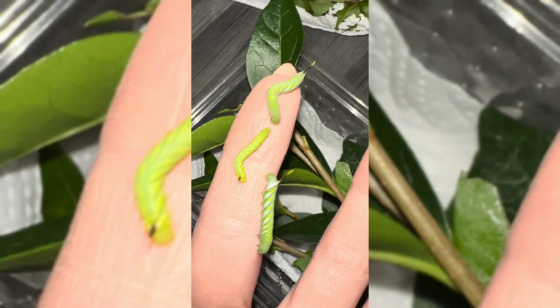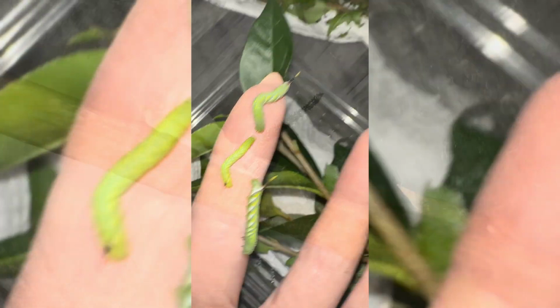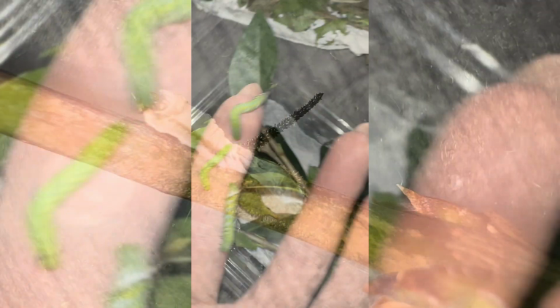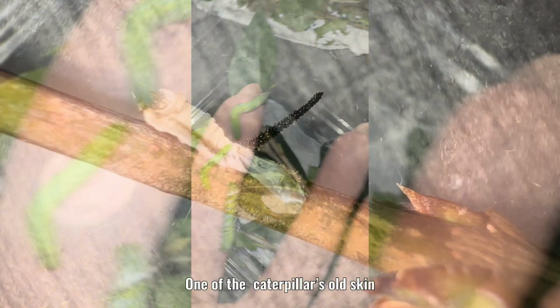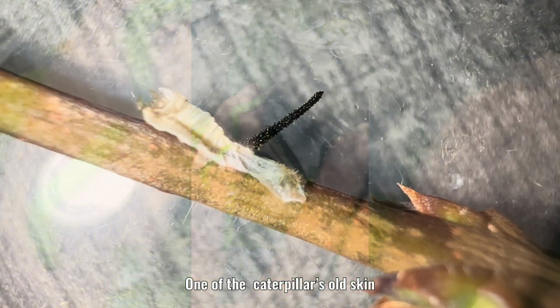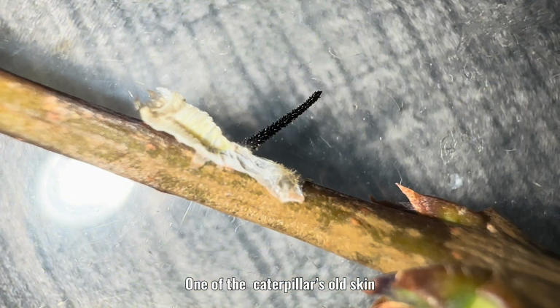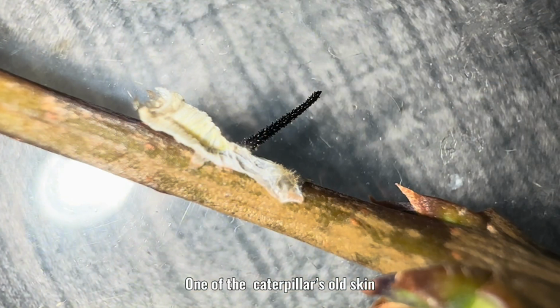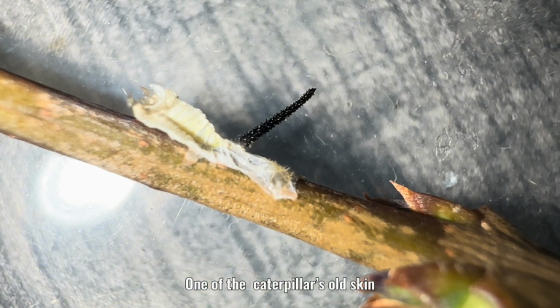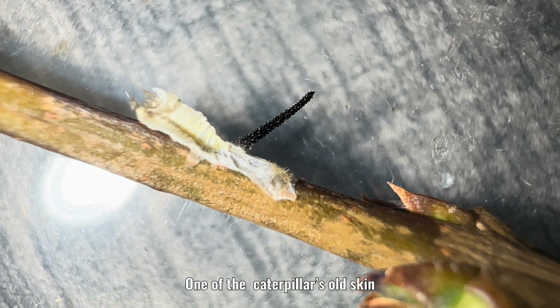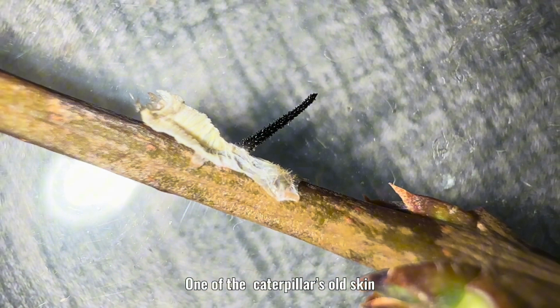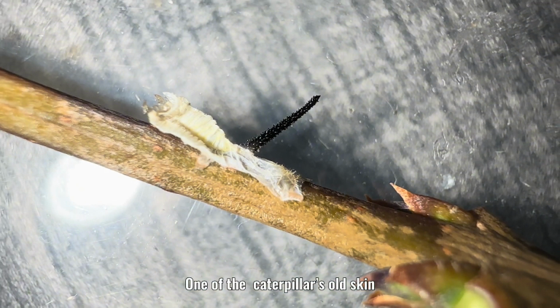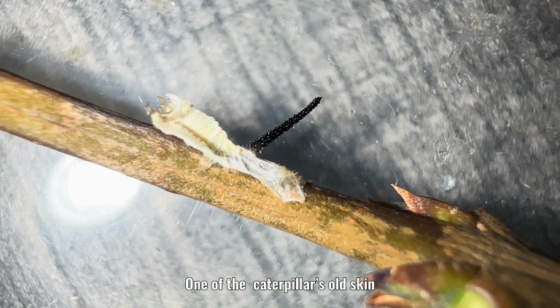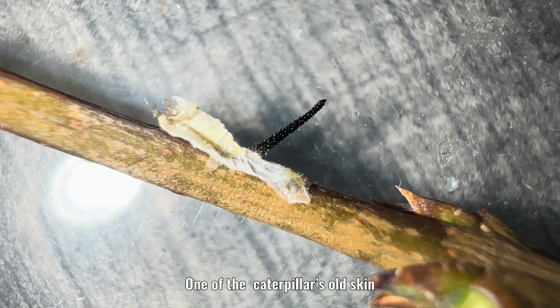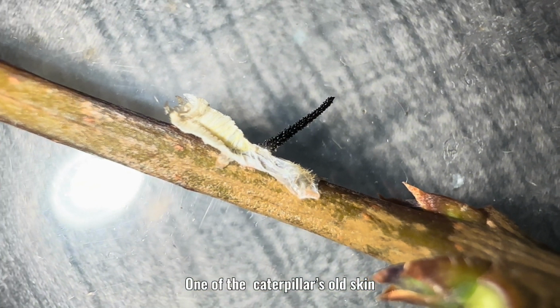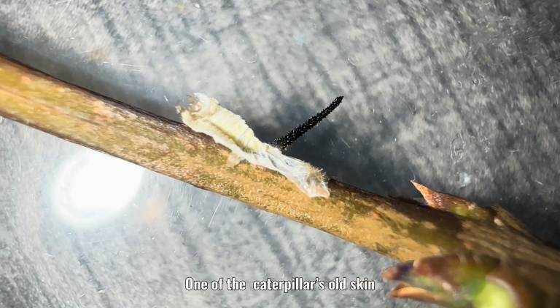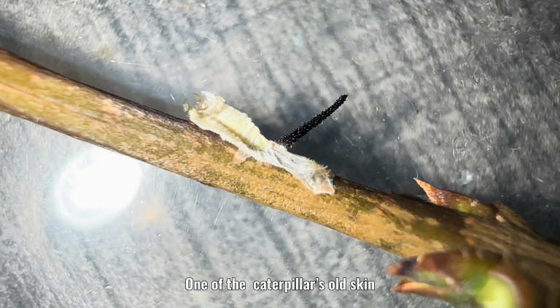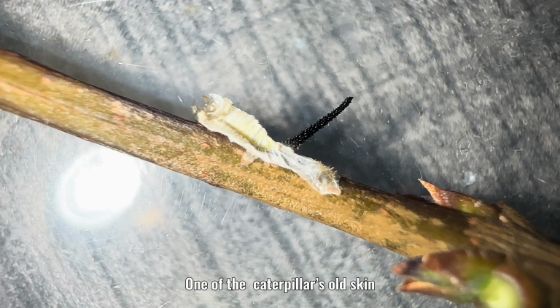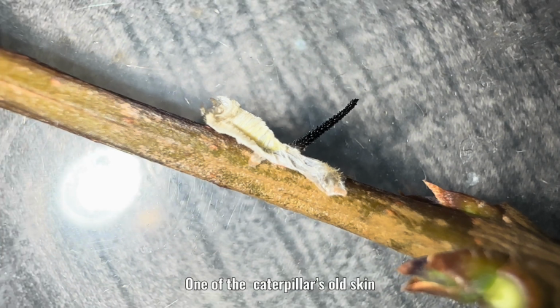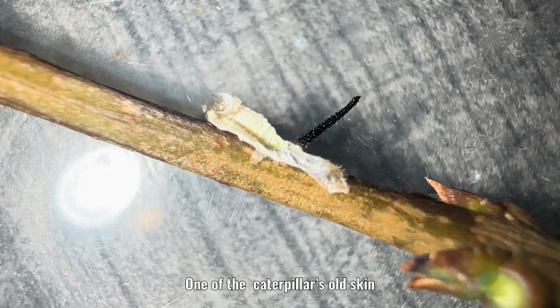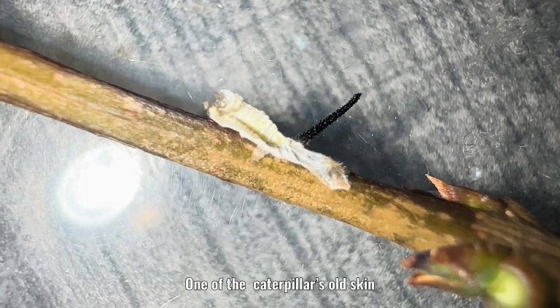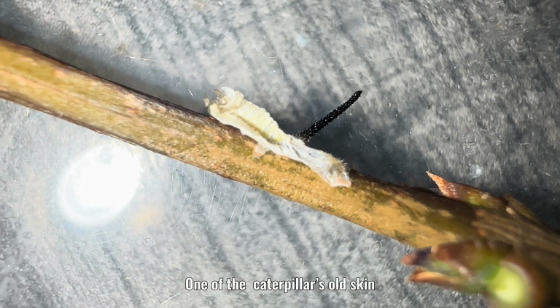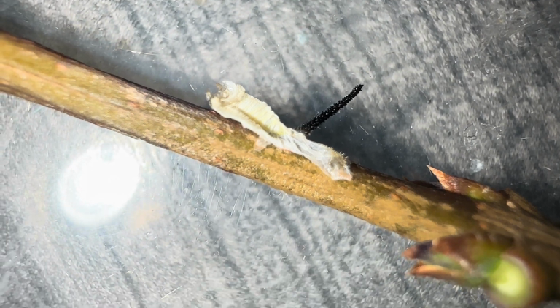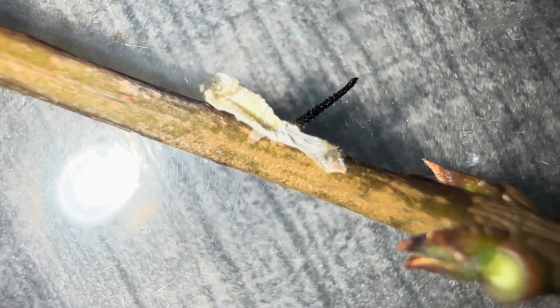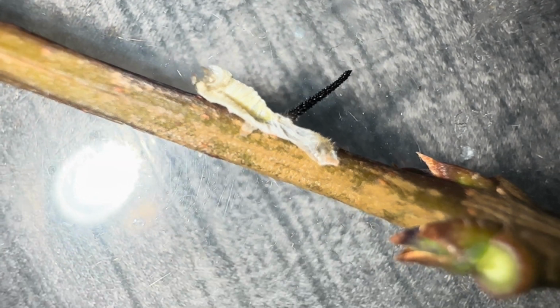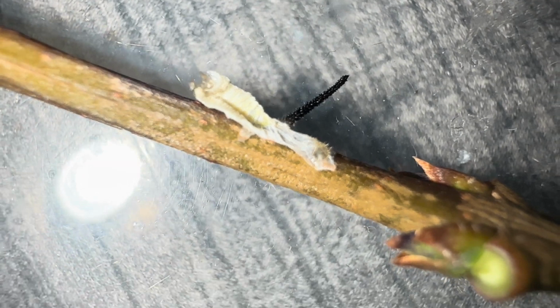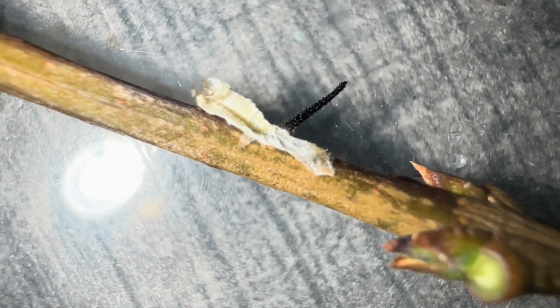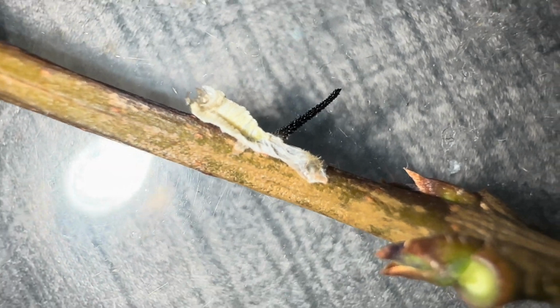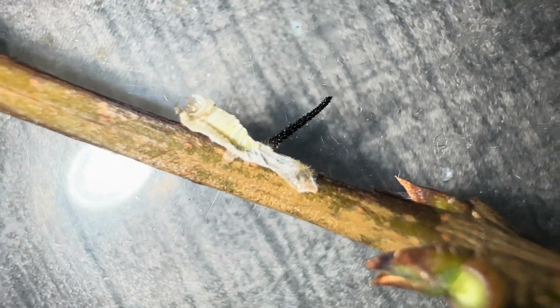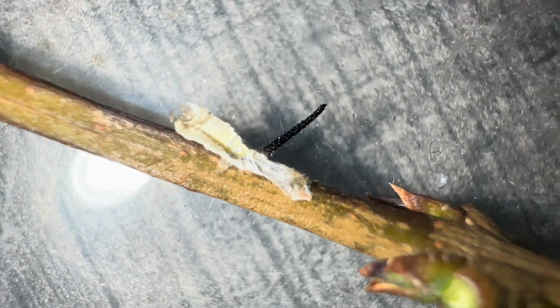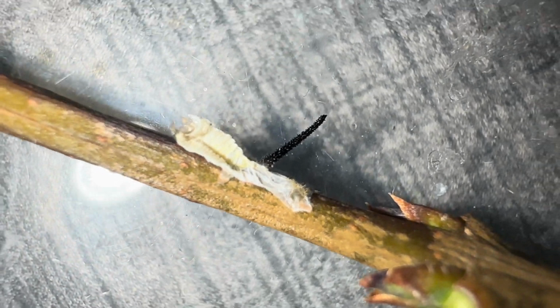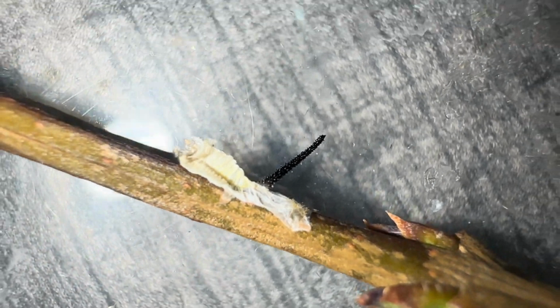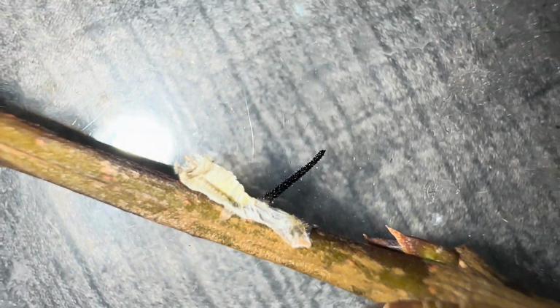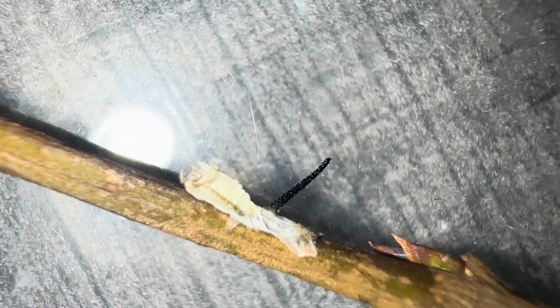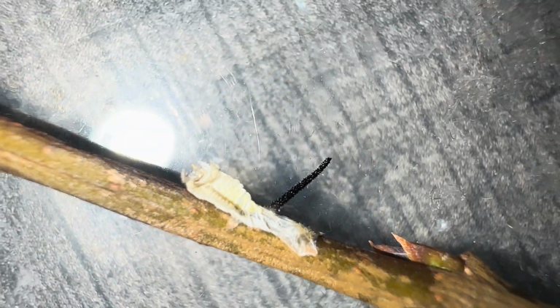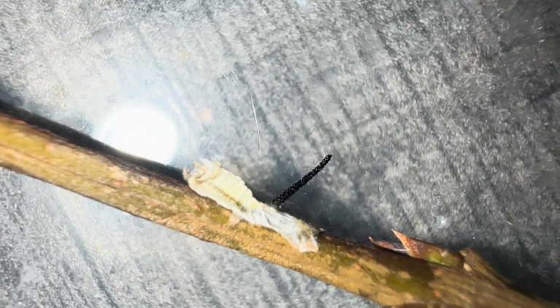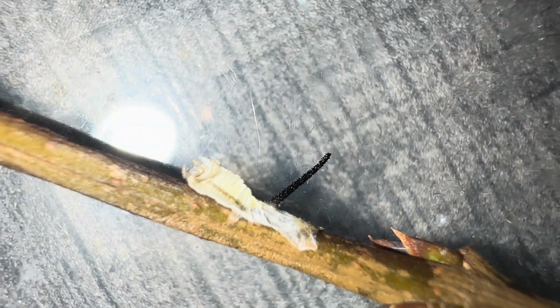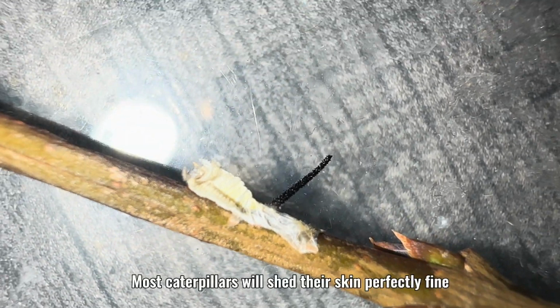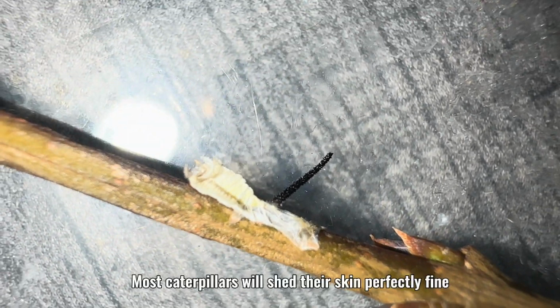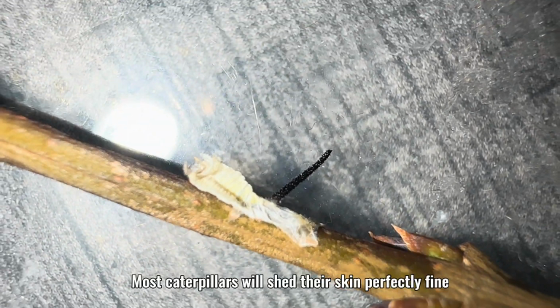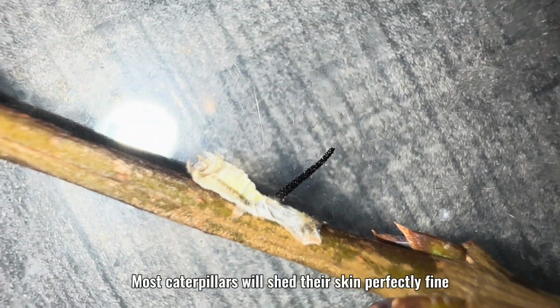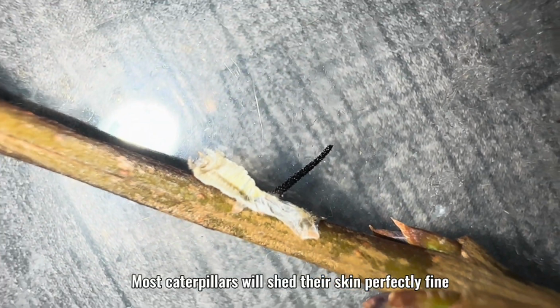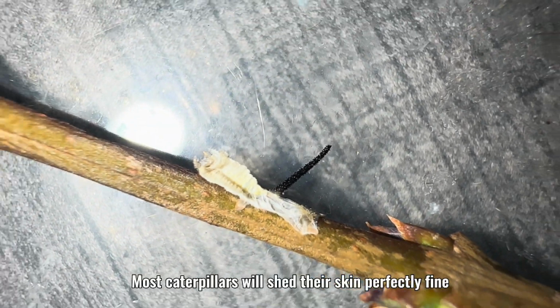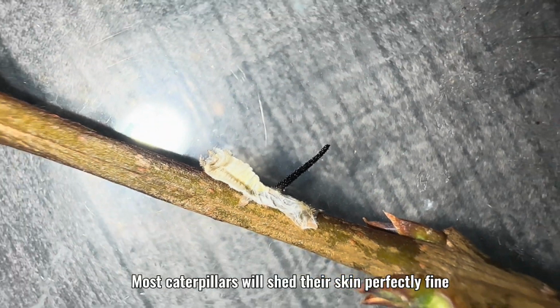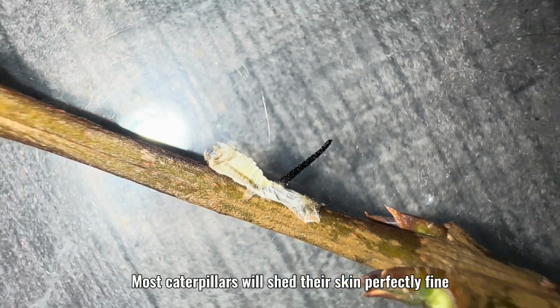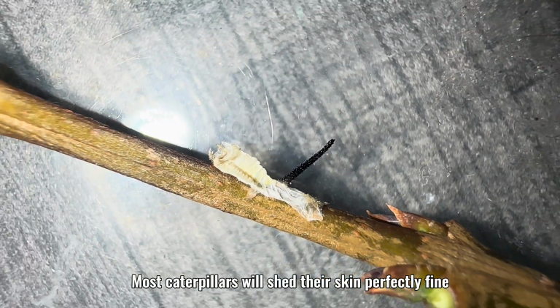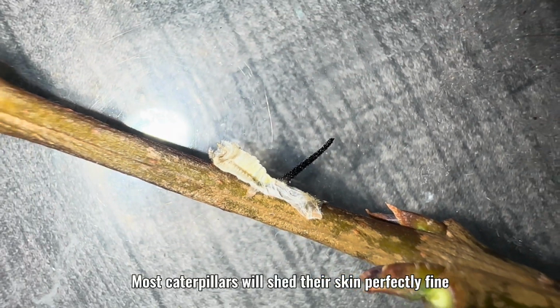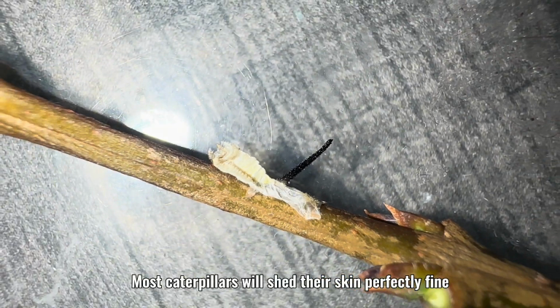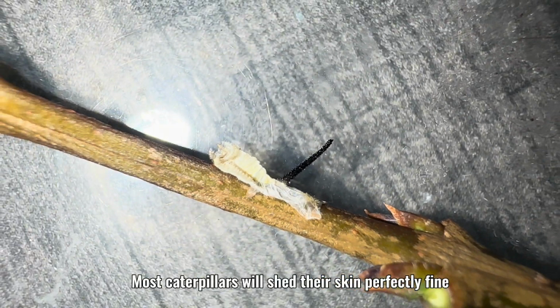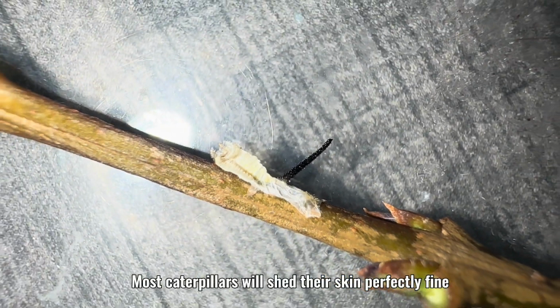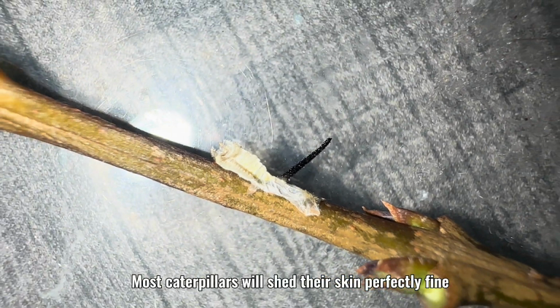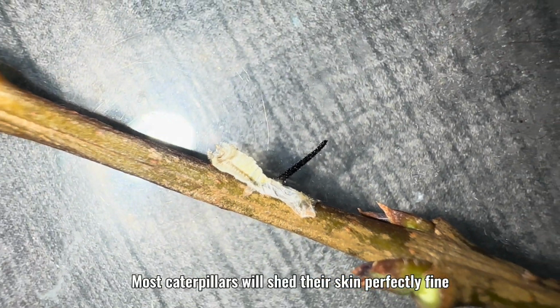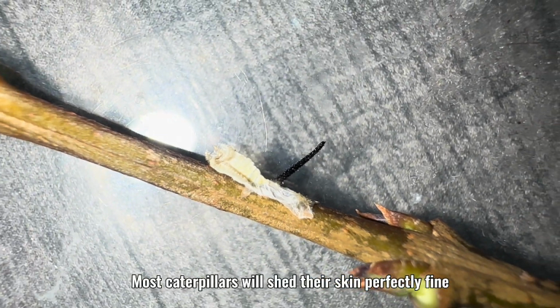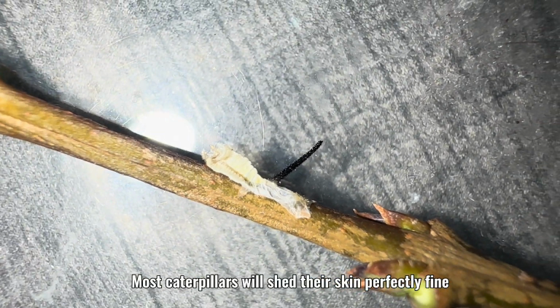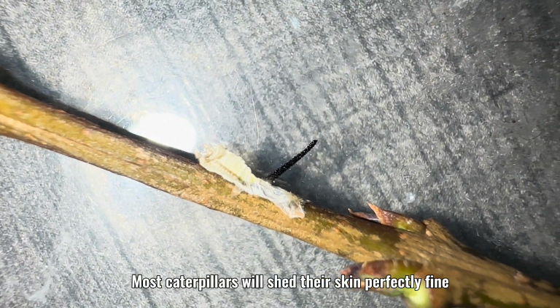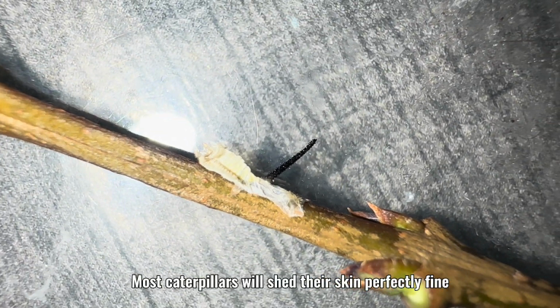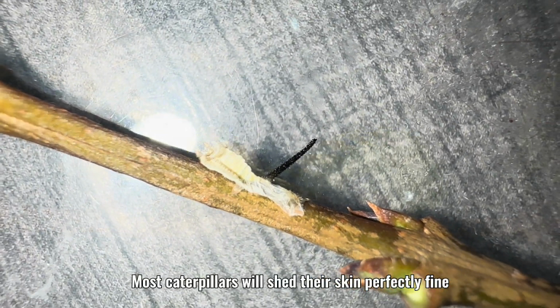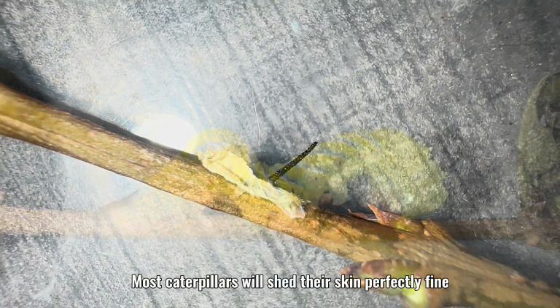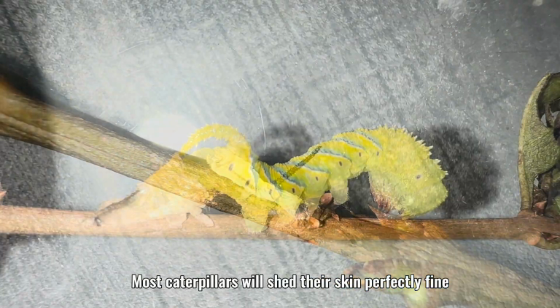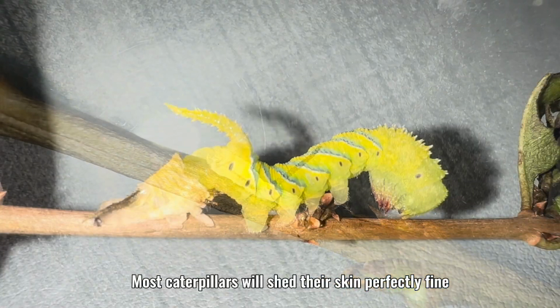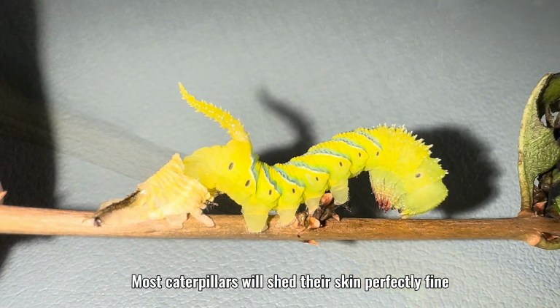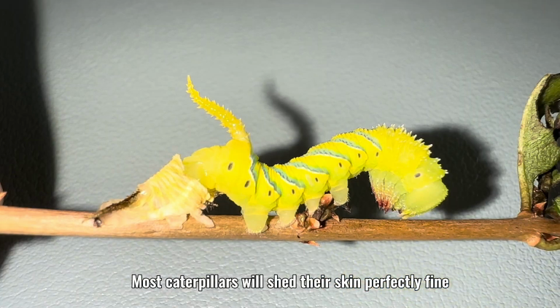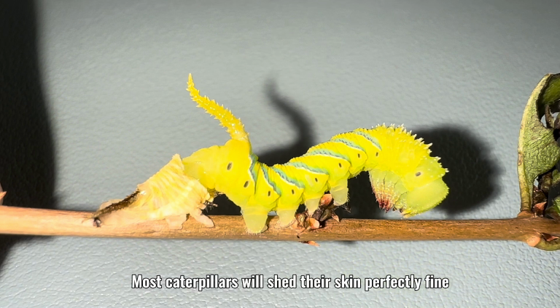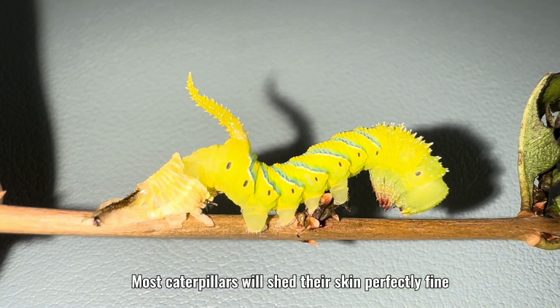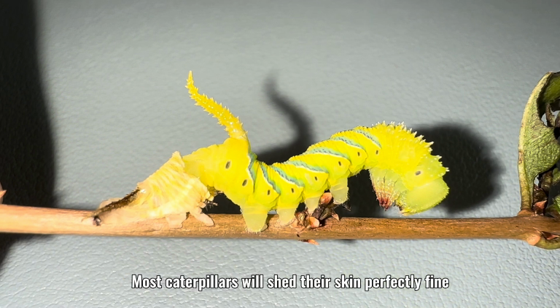One of the caterpillars' old skin. Most caterpillars will shed their skin perfectly fine.